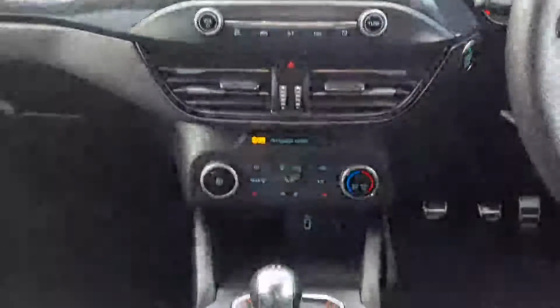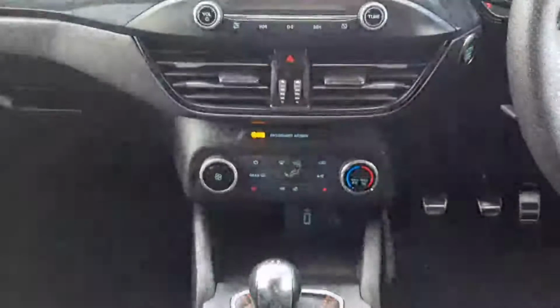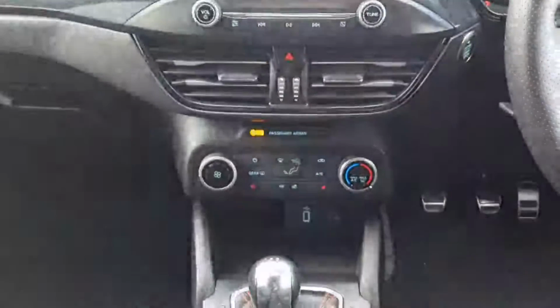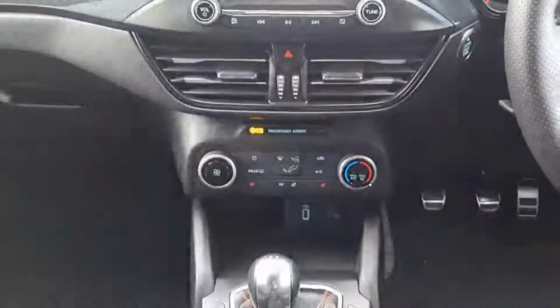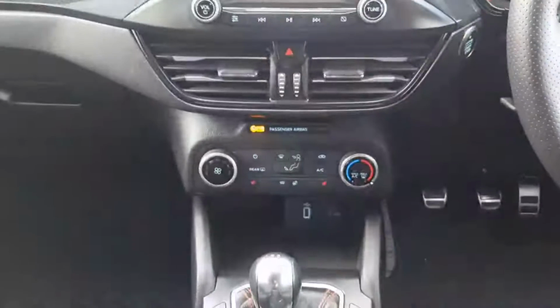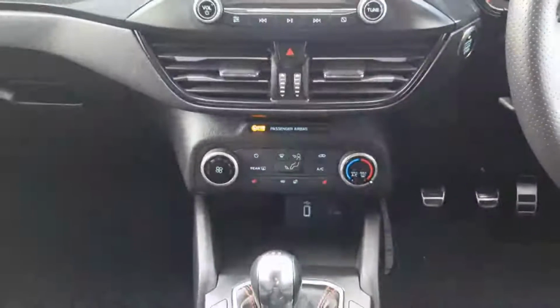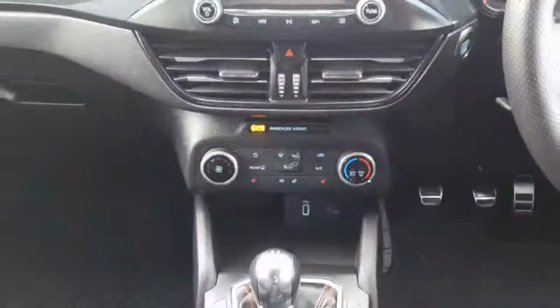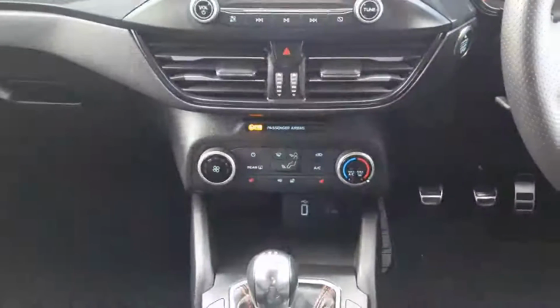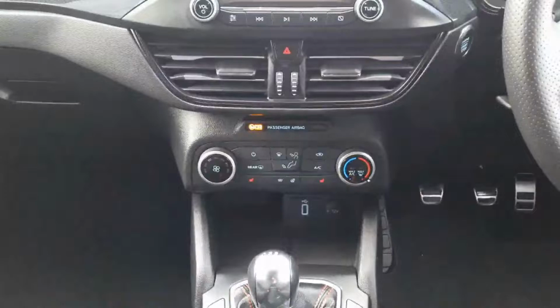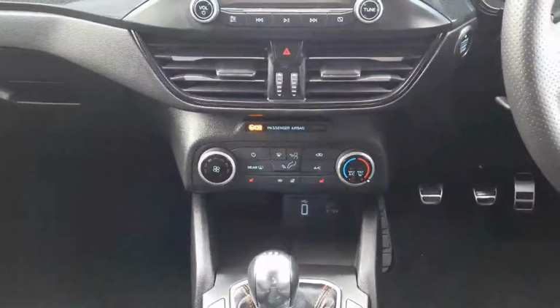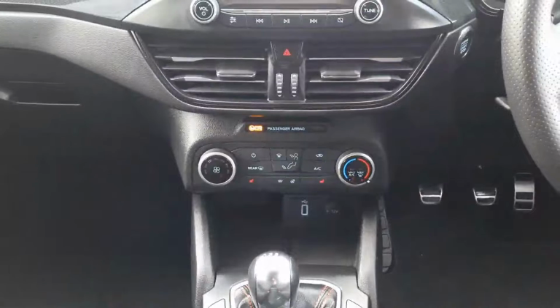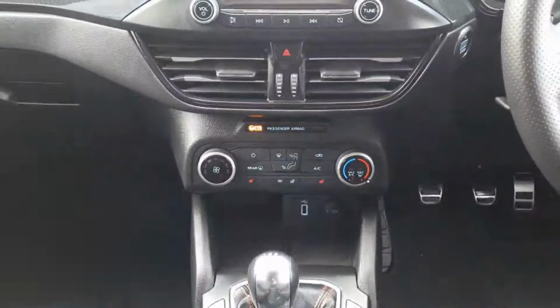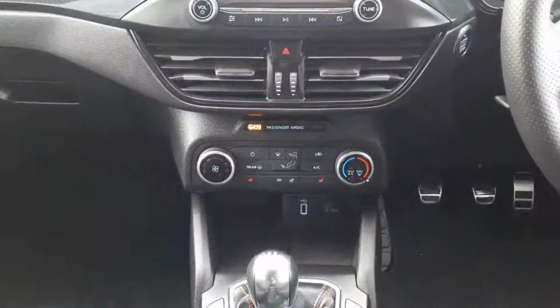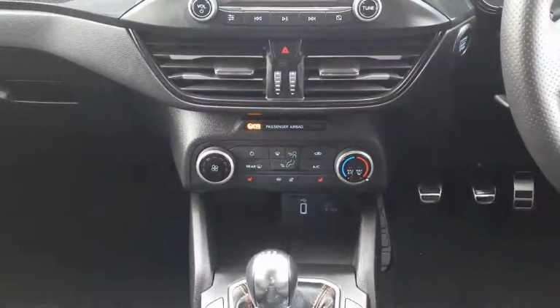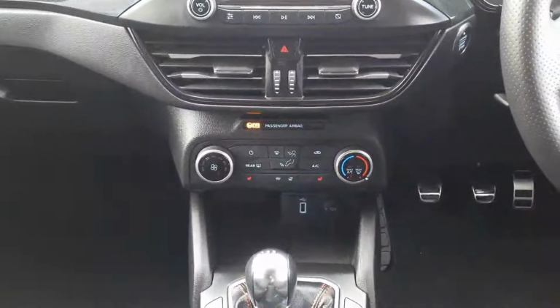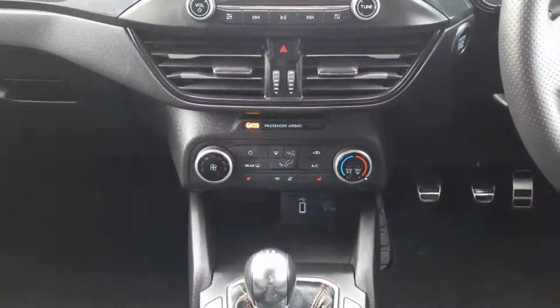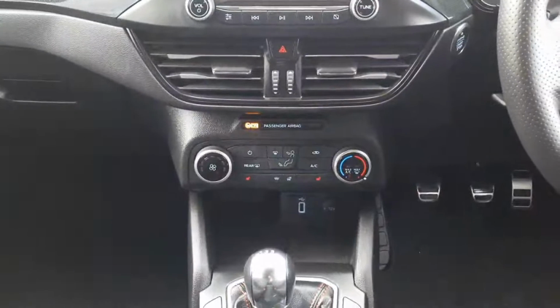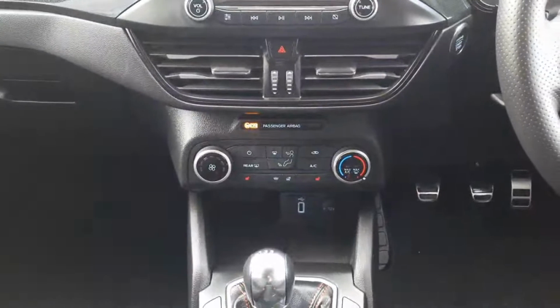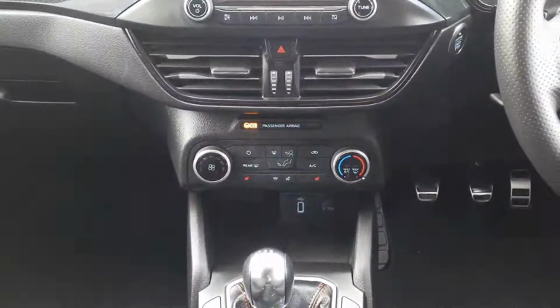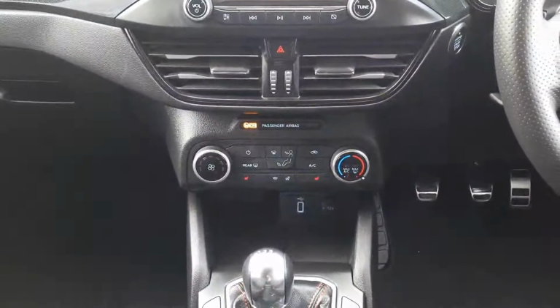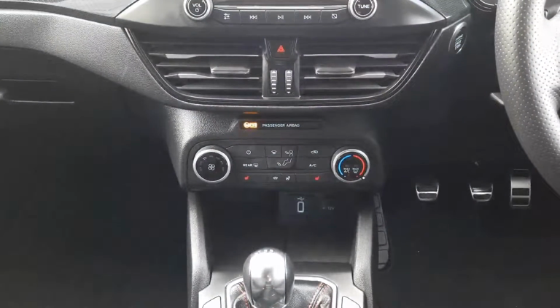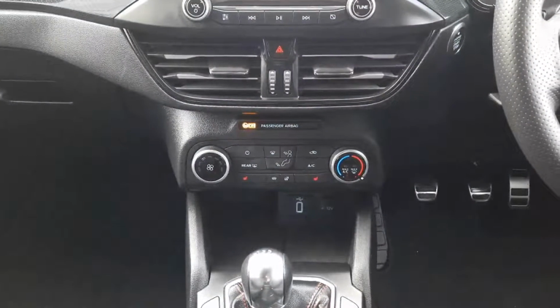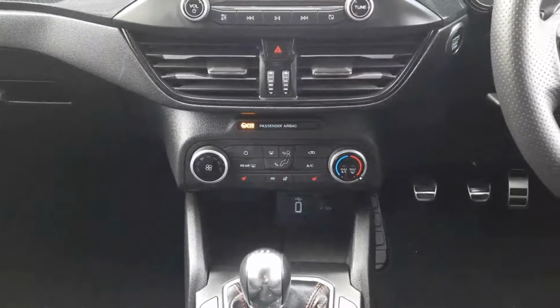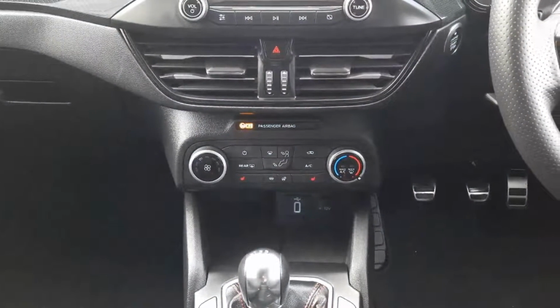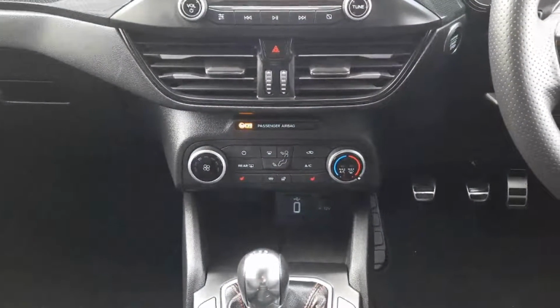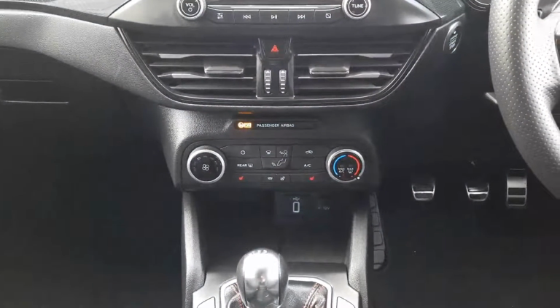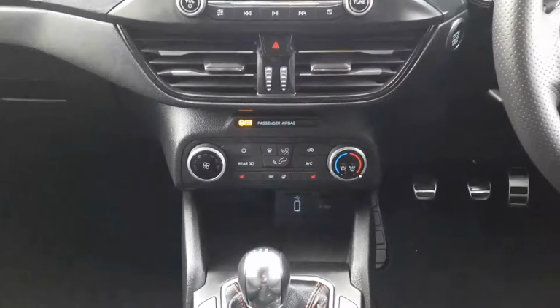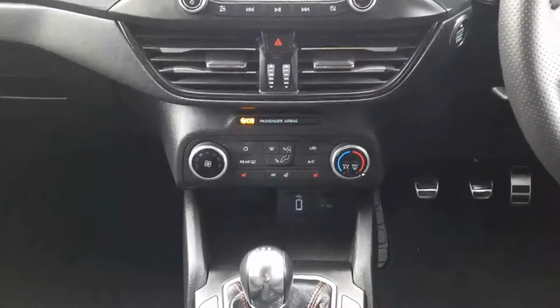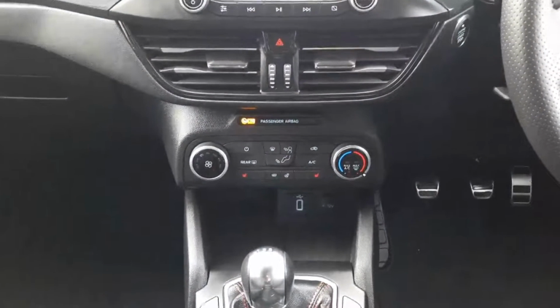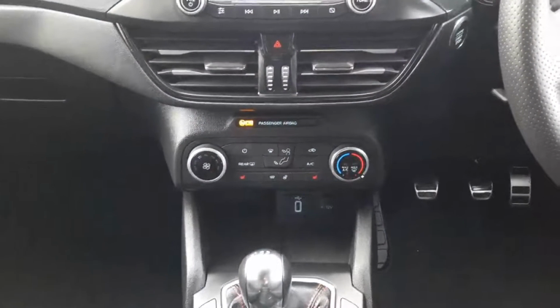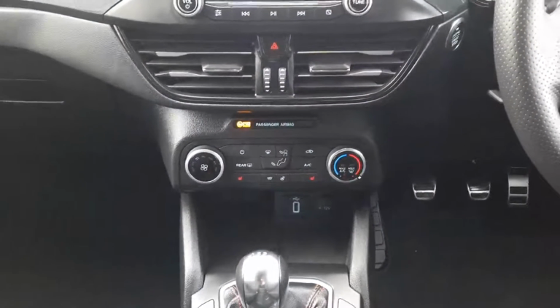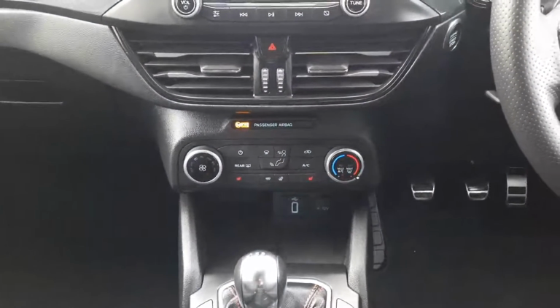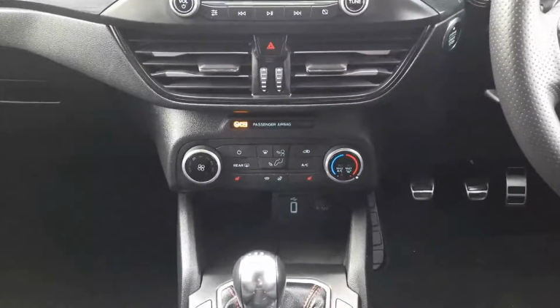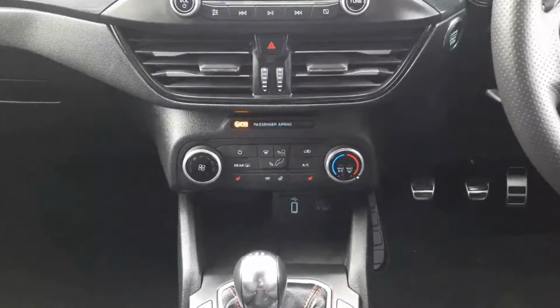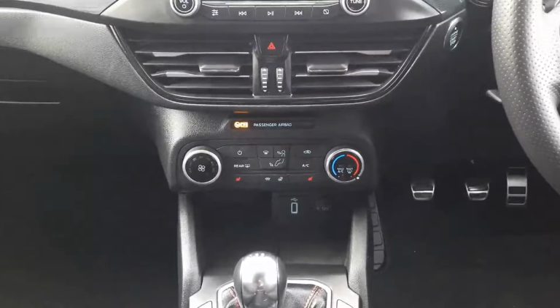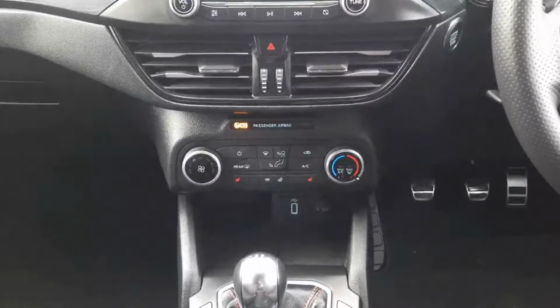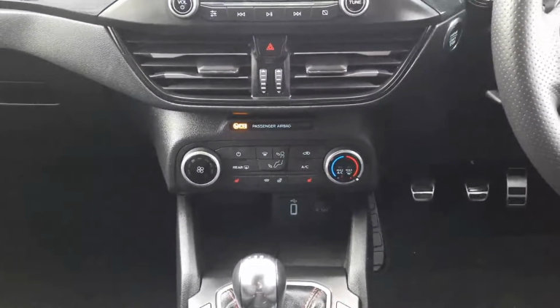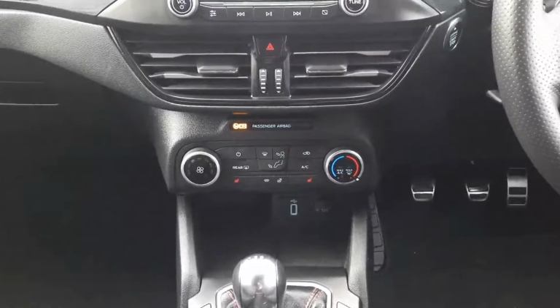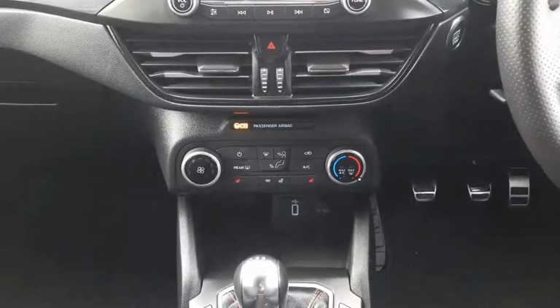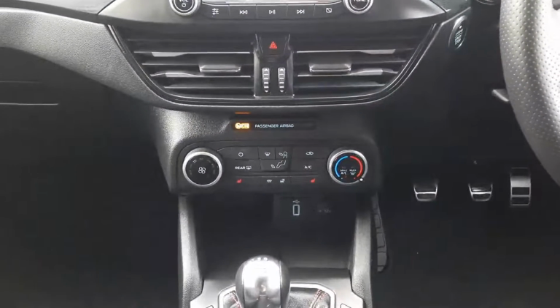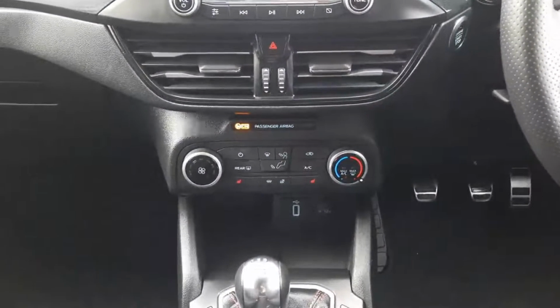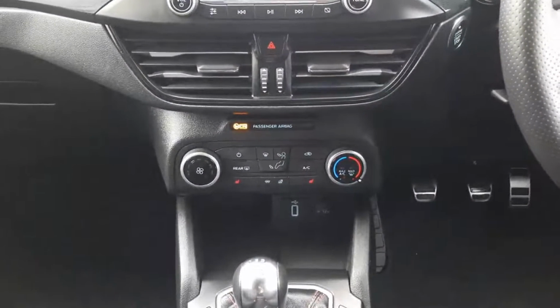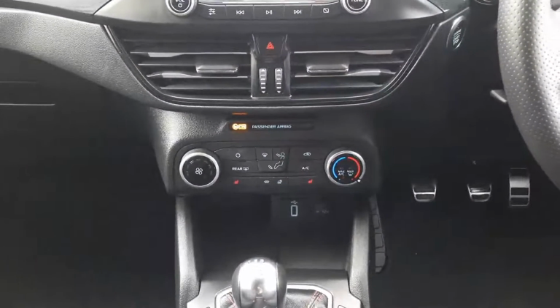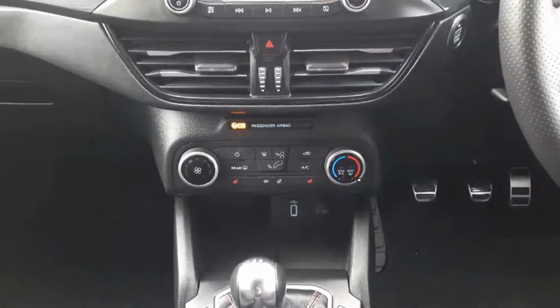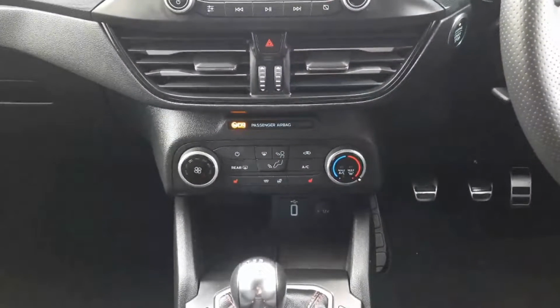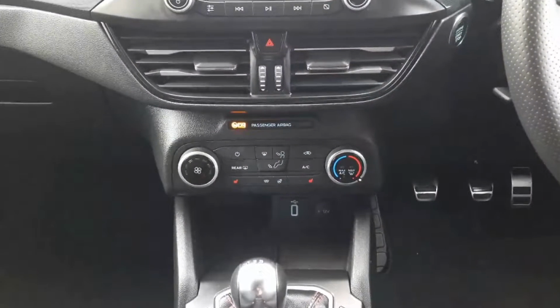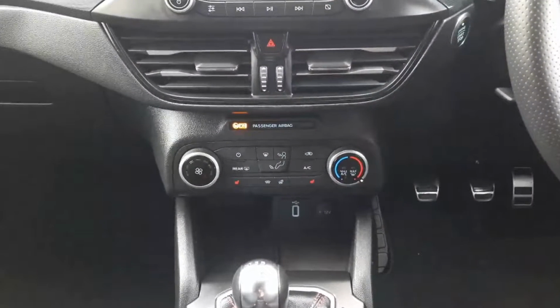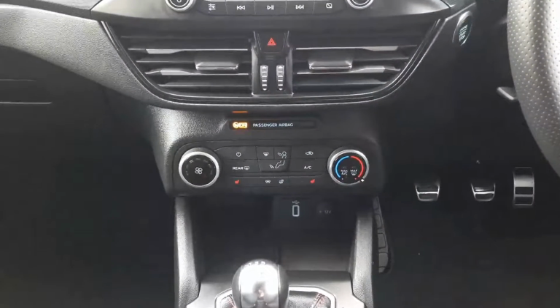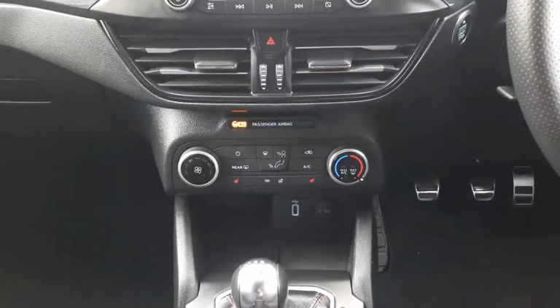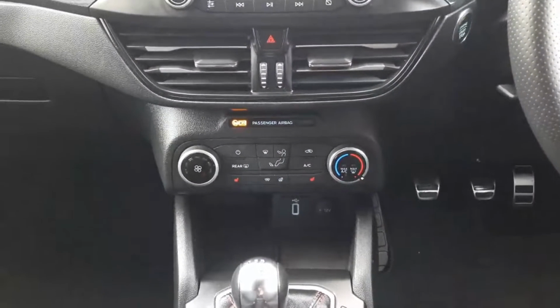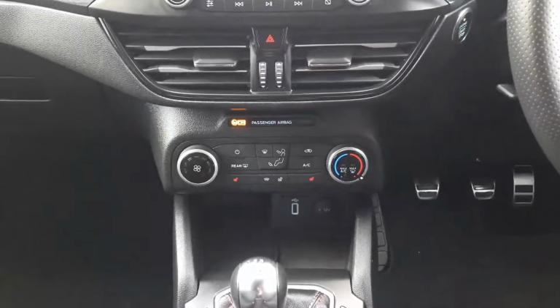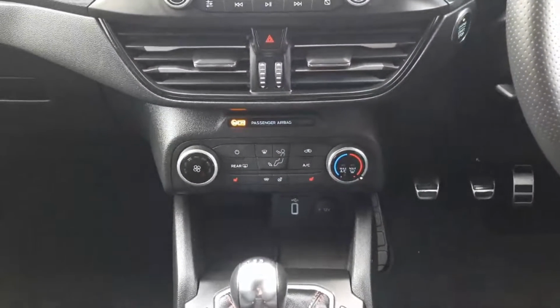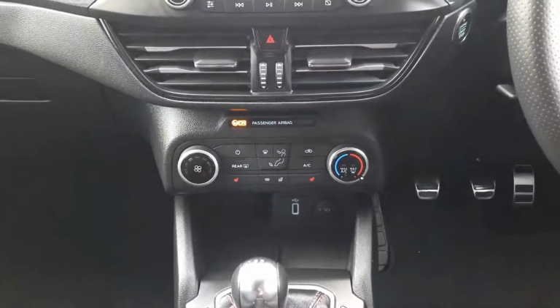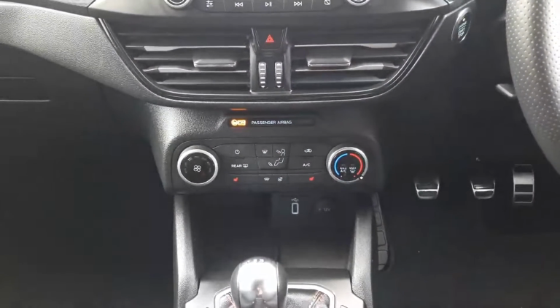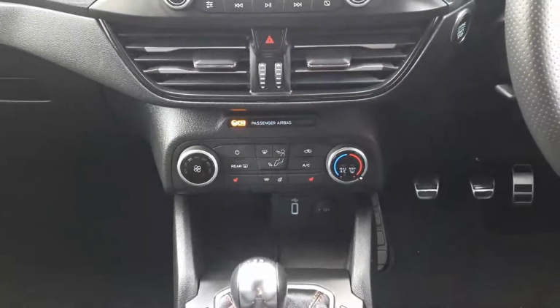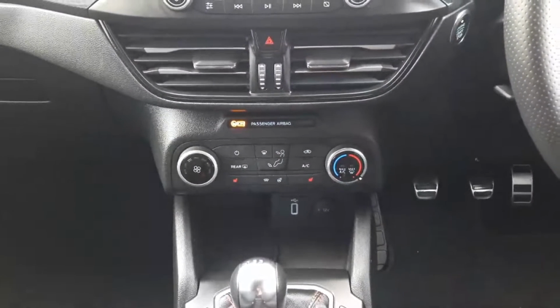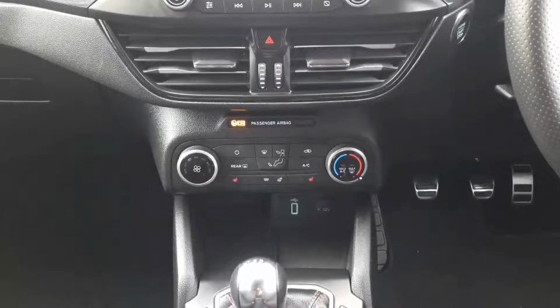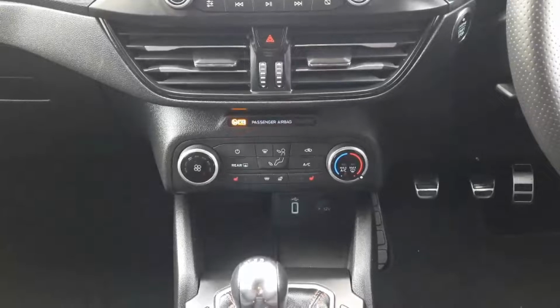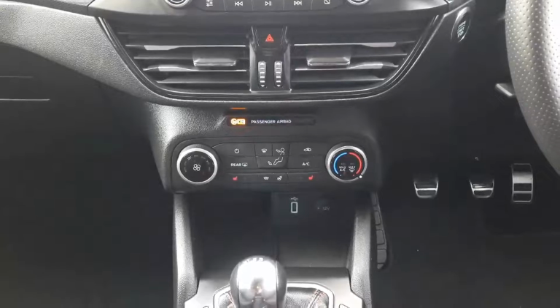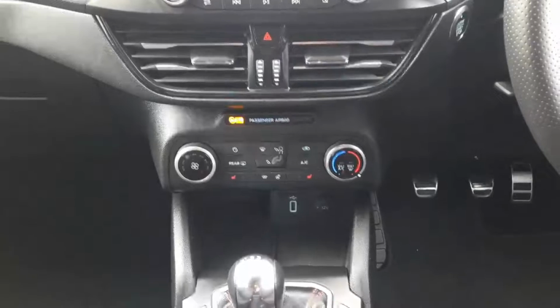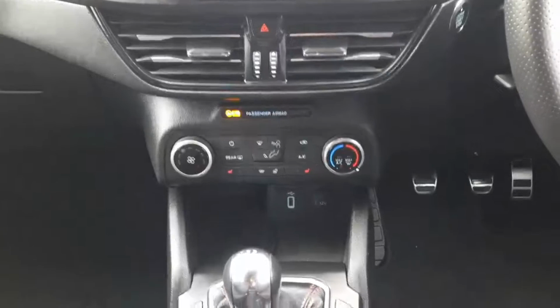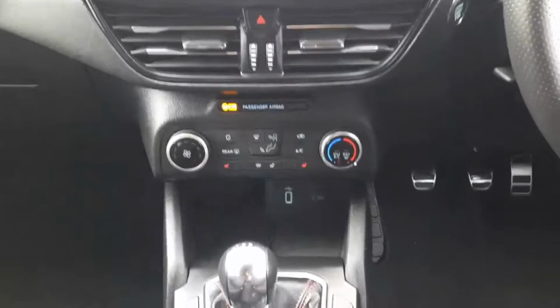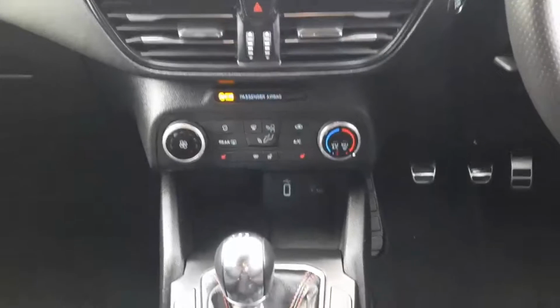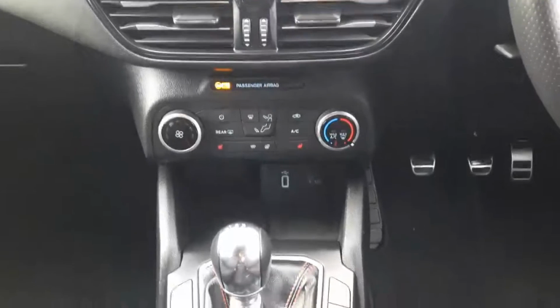Down here we have our heater controls, so we have air conditioning. We also have heated seats, heated steering wheel, and heated windscreen.